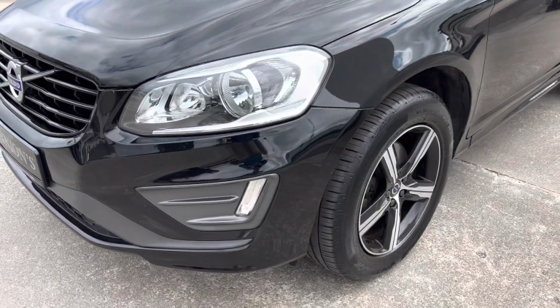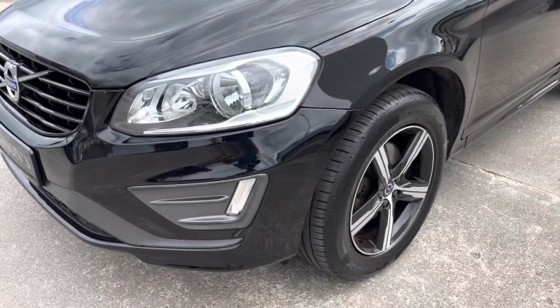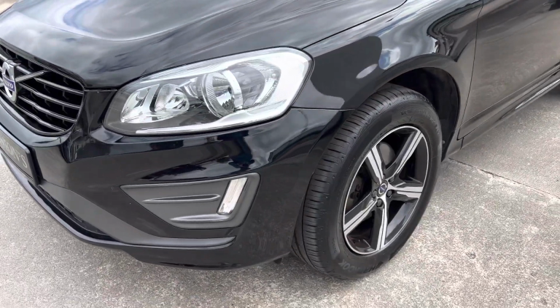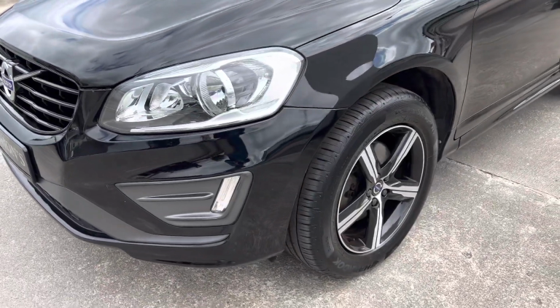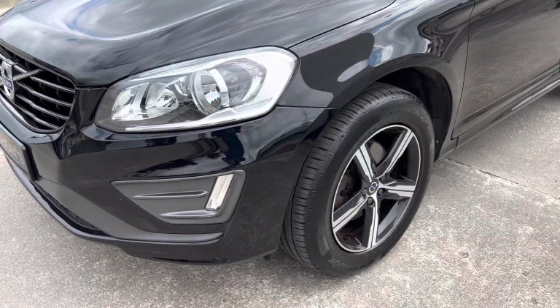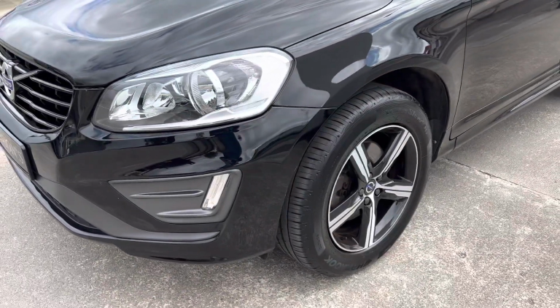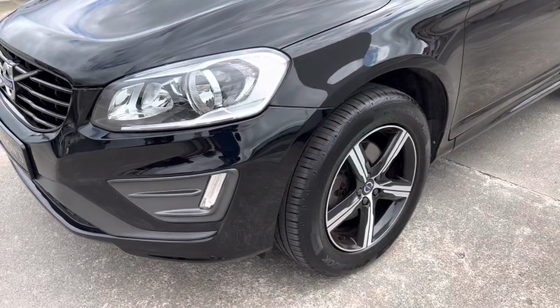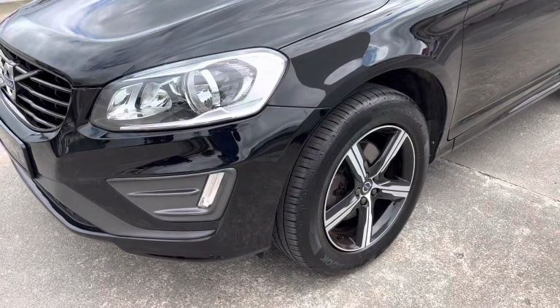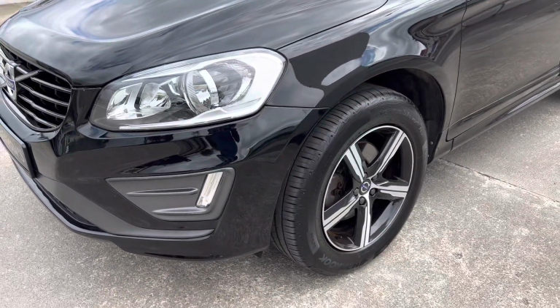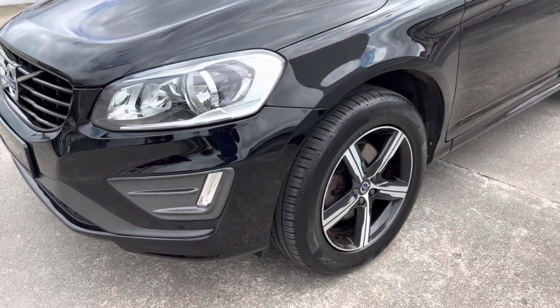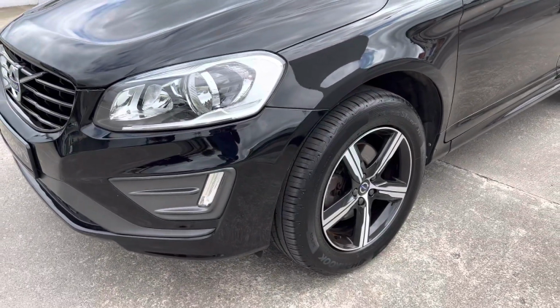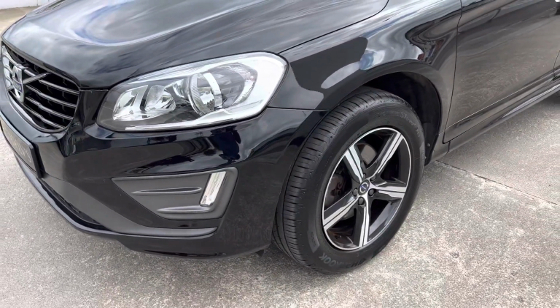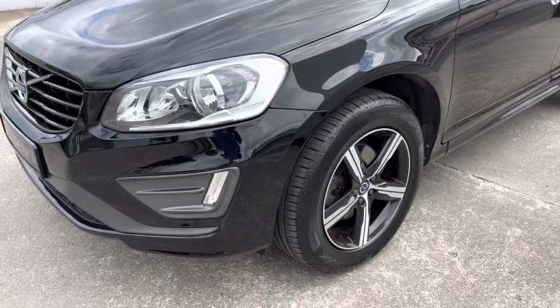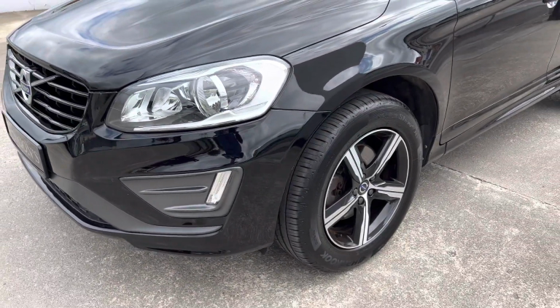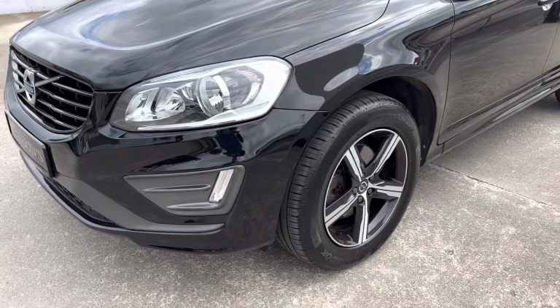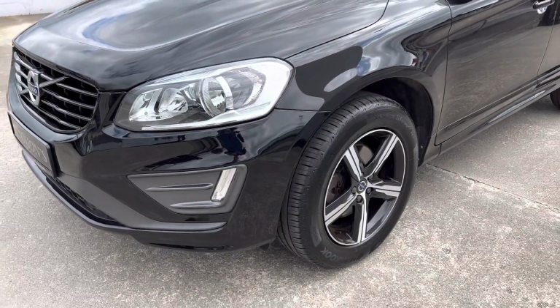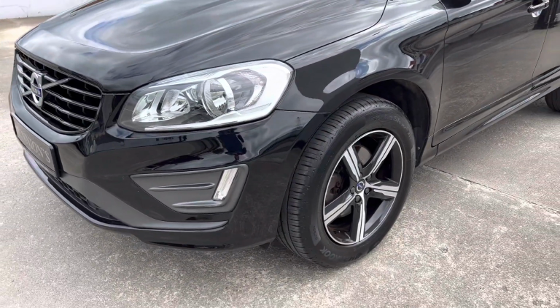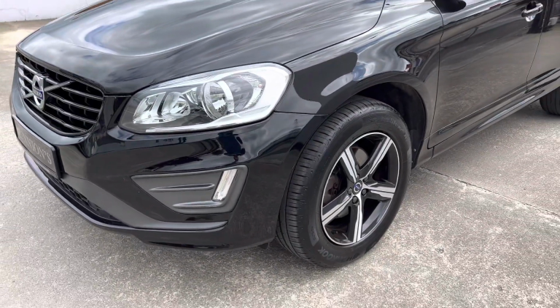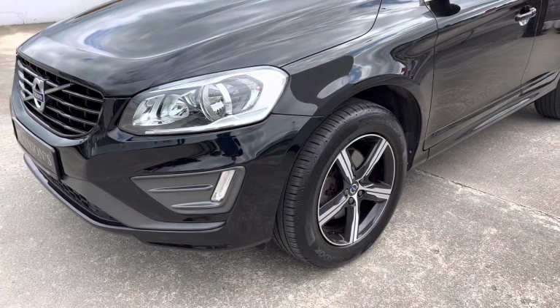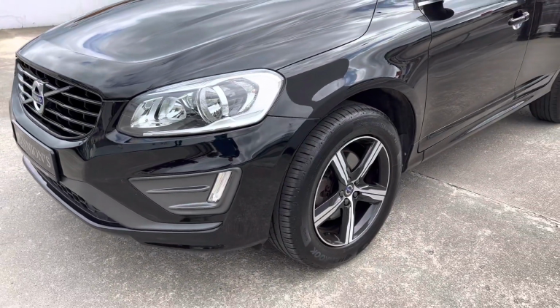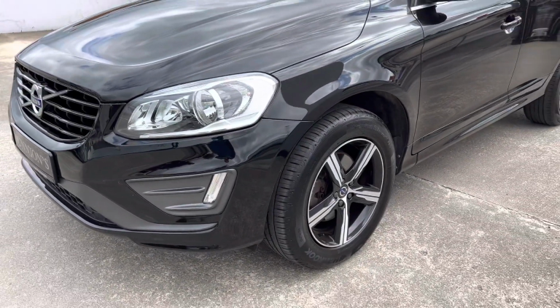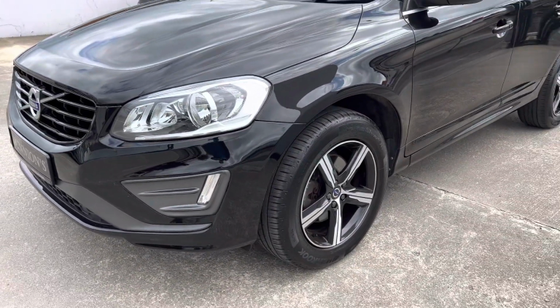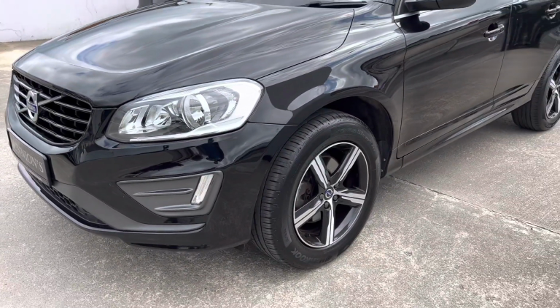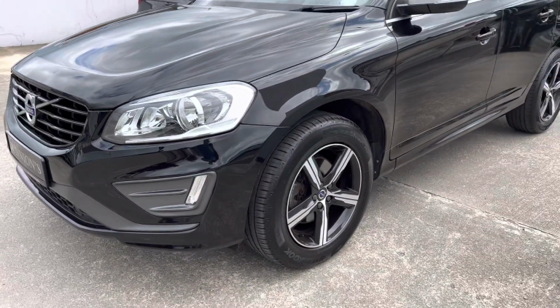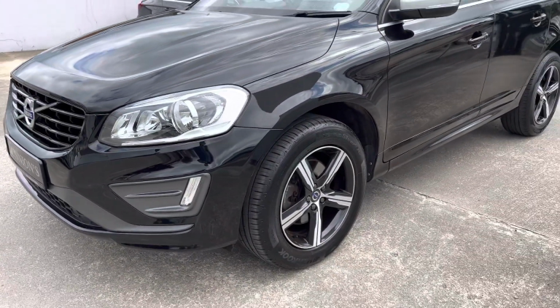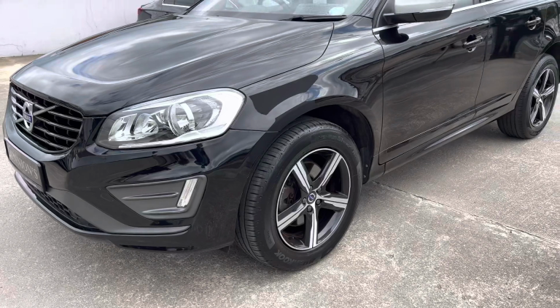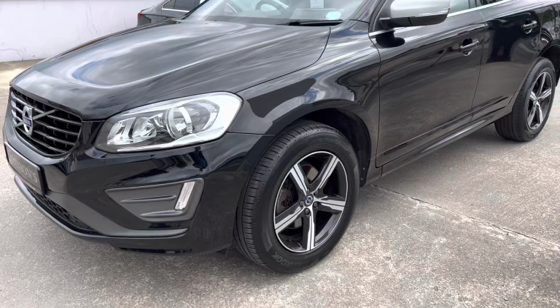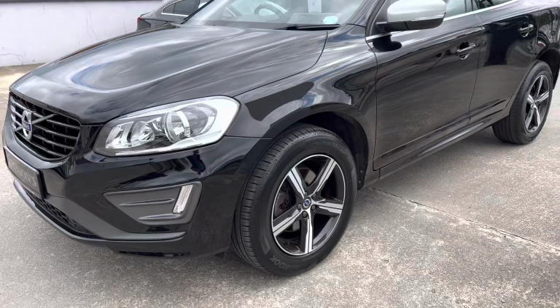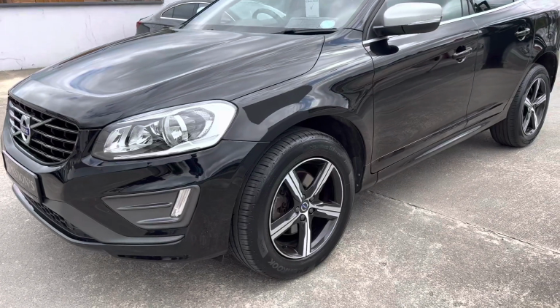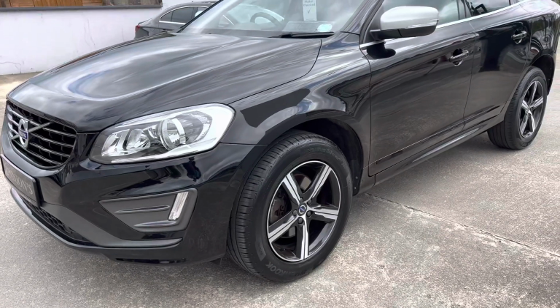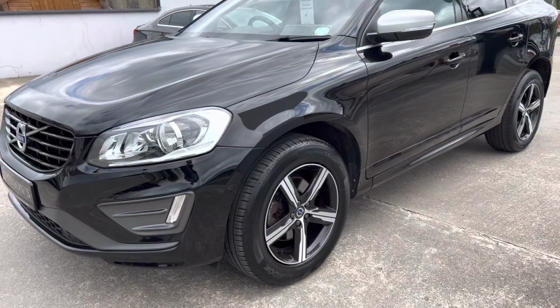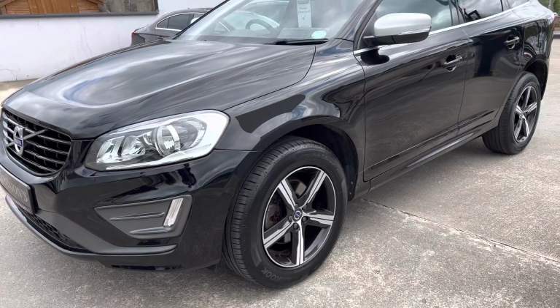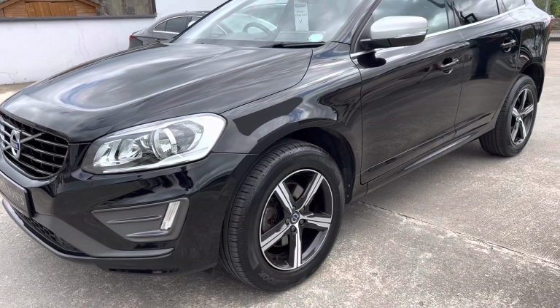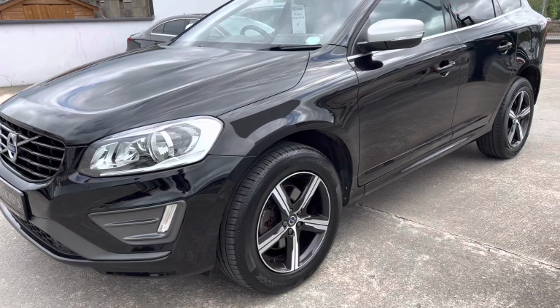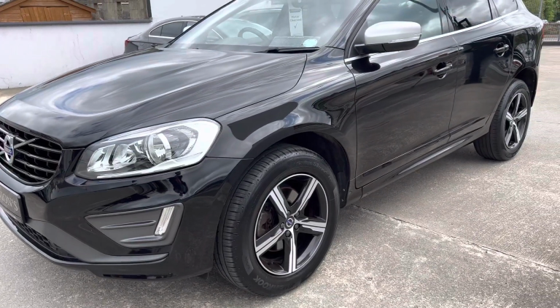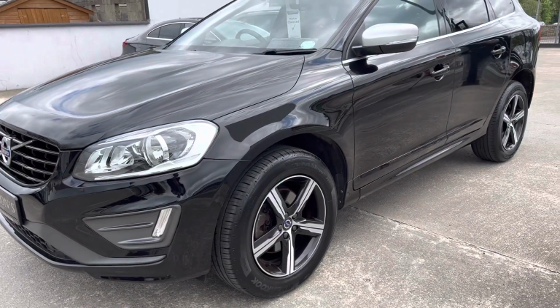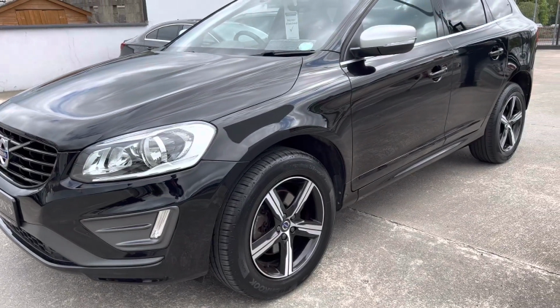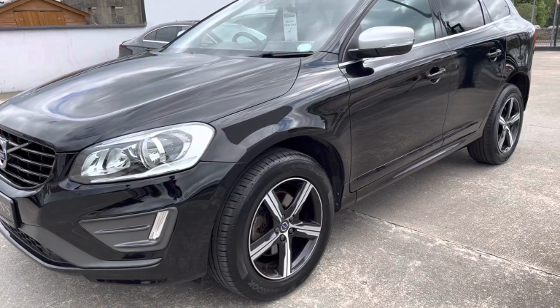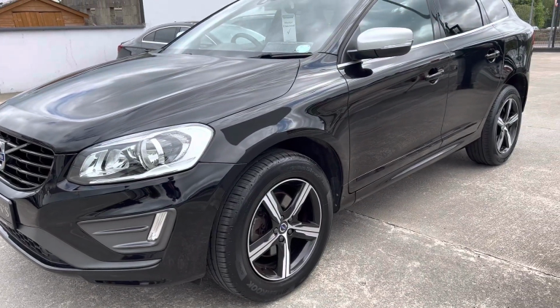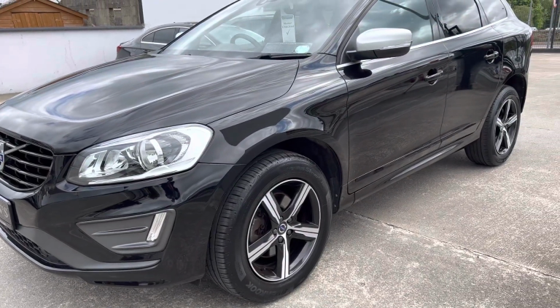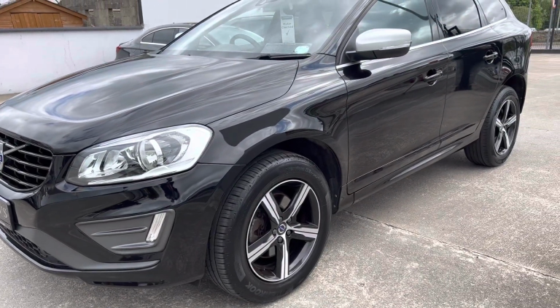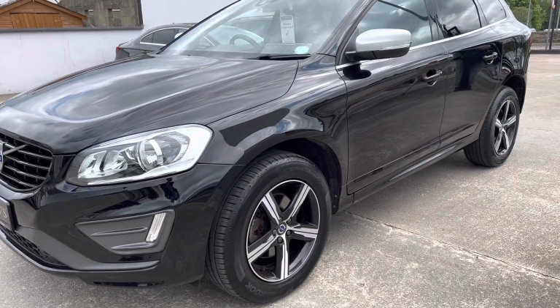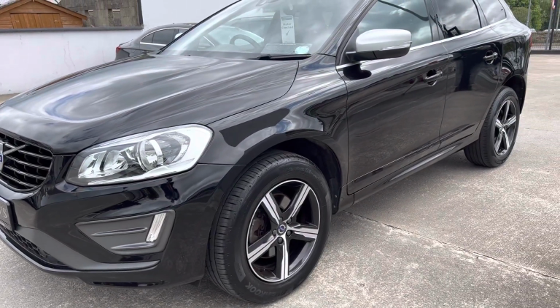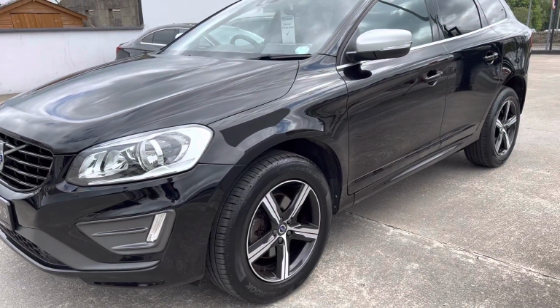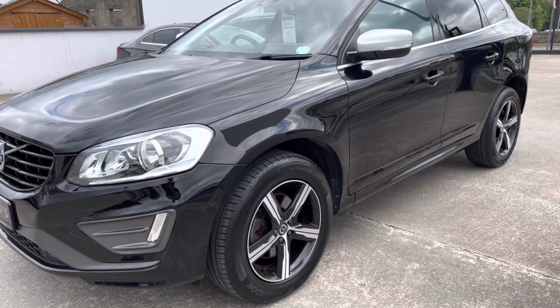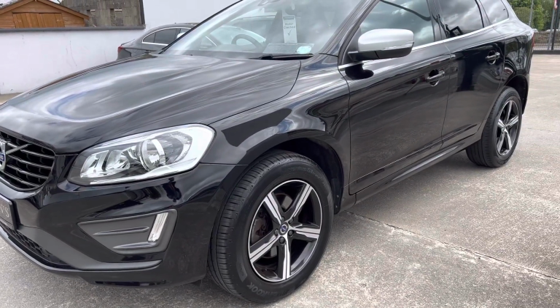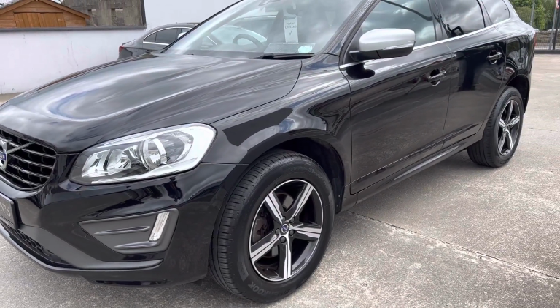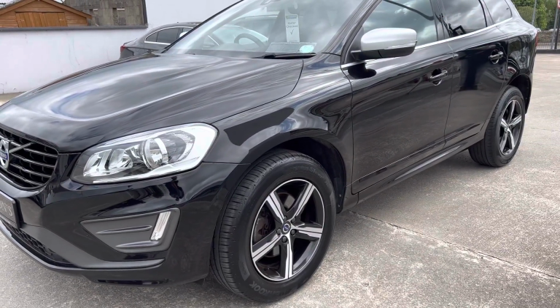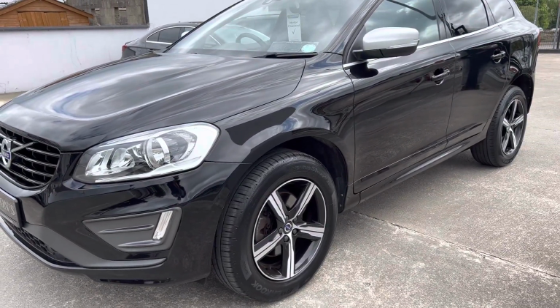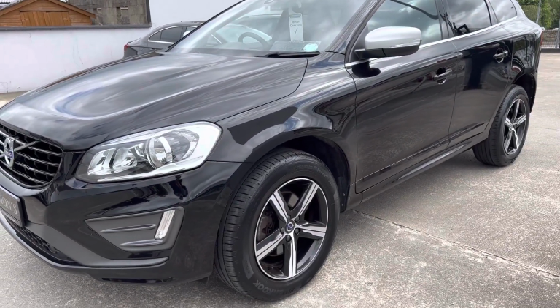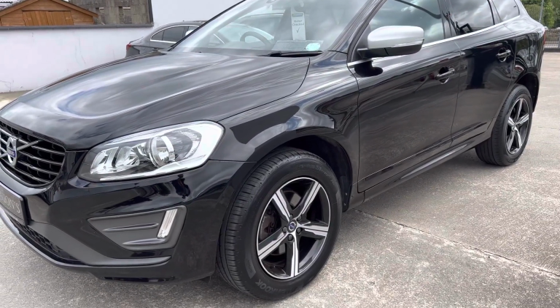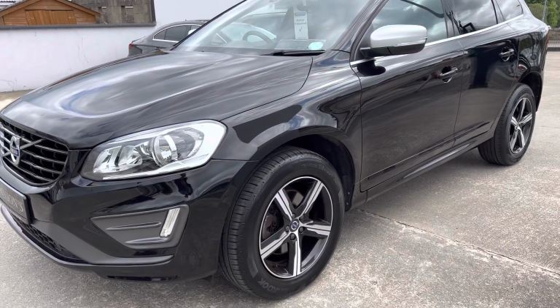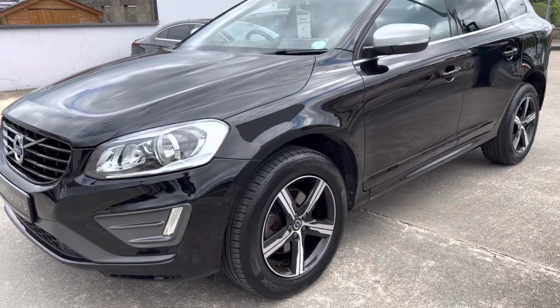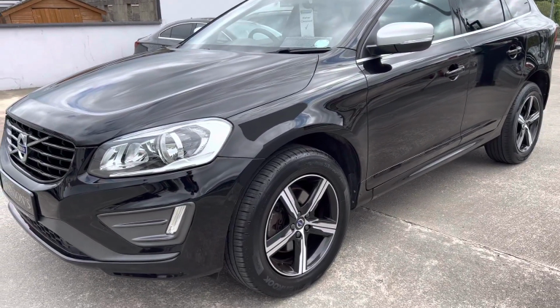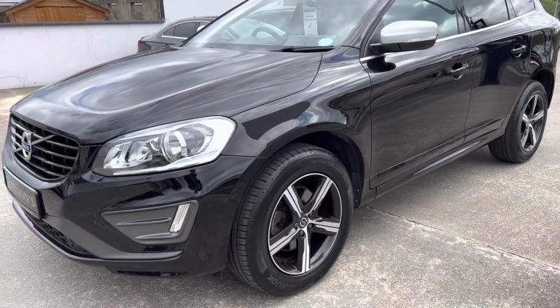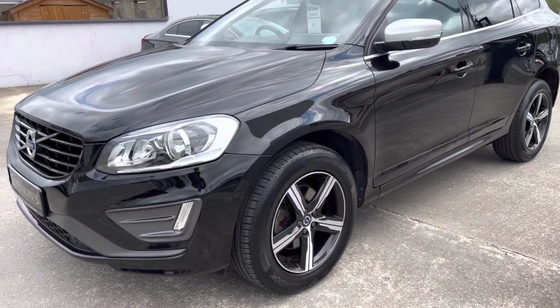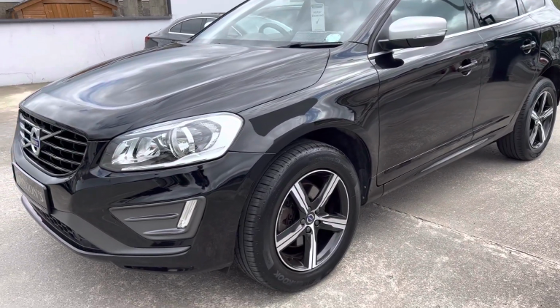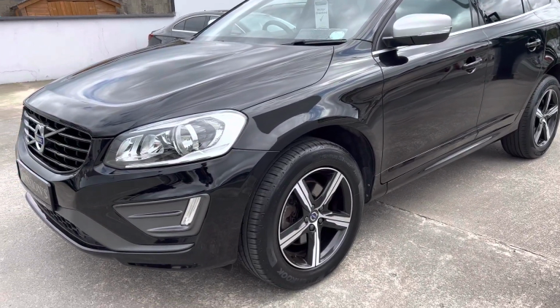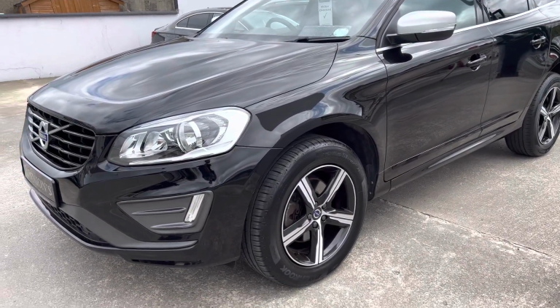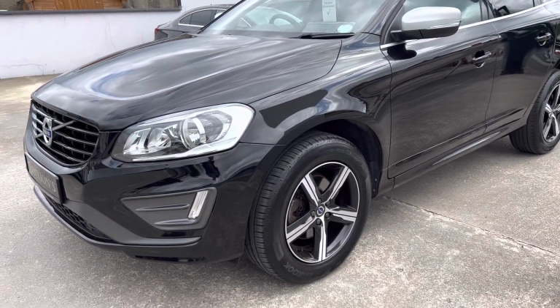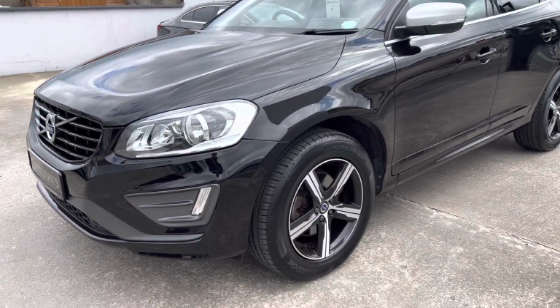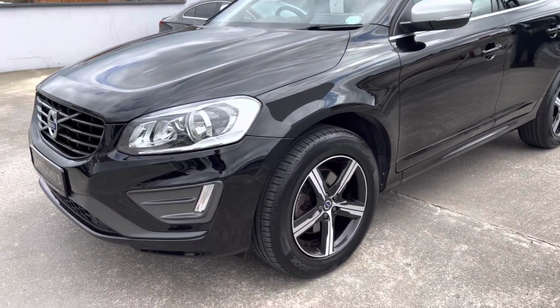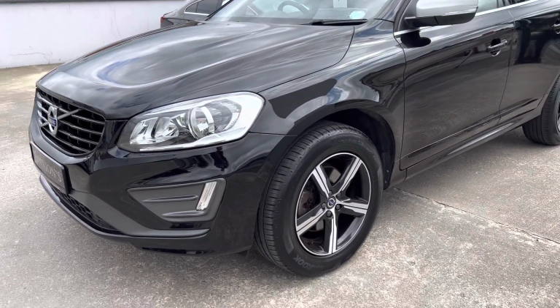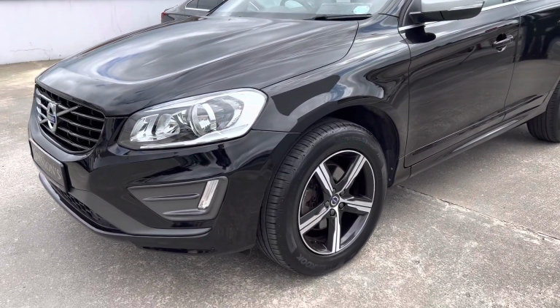We will be selling the car with a 12-month nationwide warranty as well.